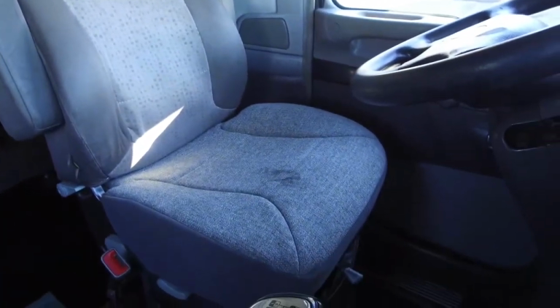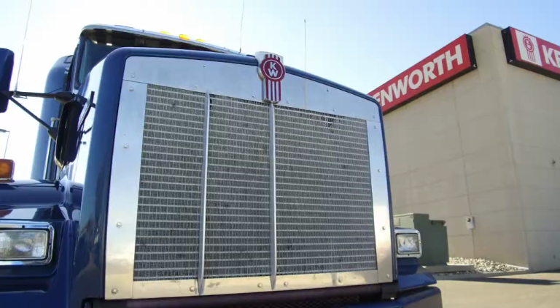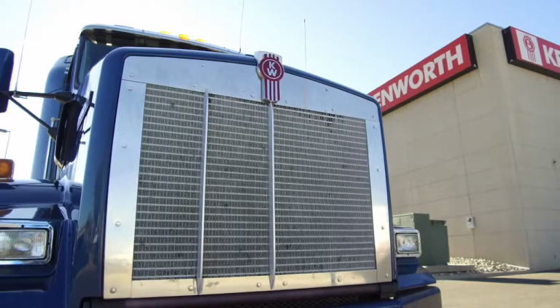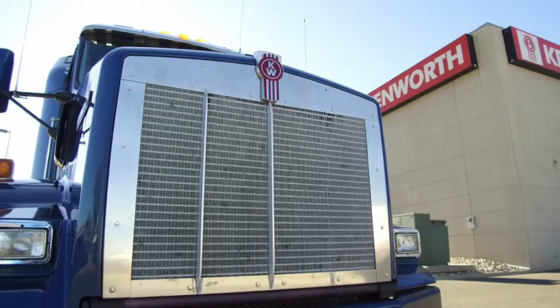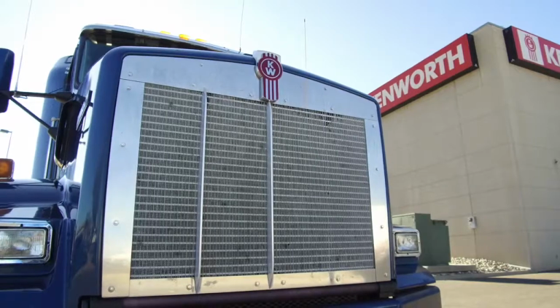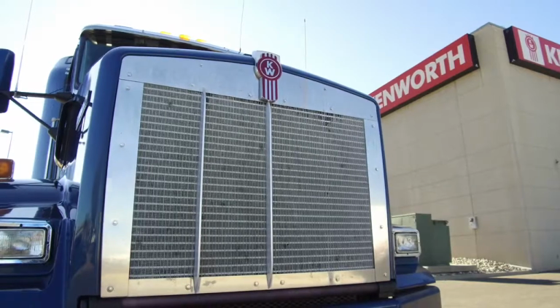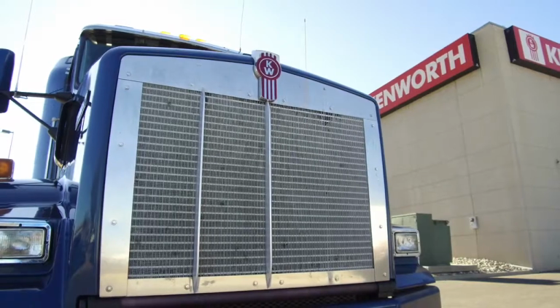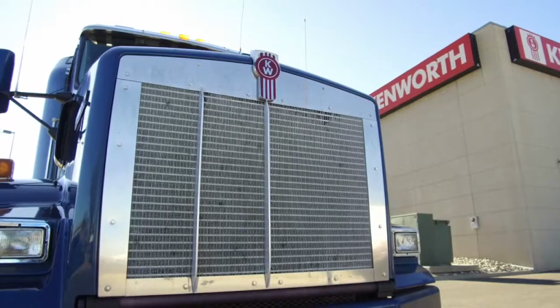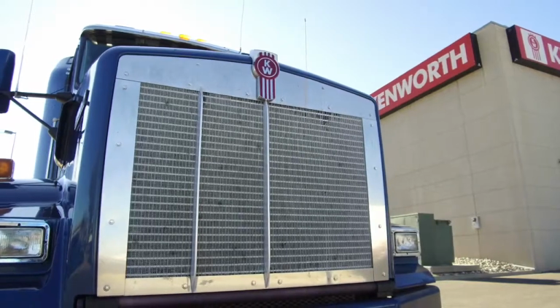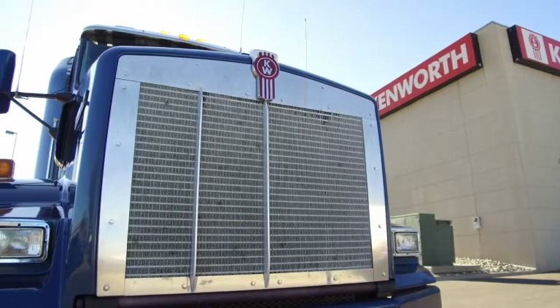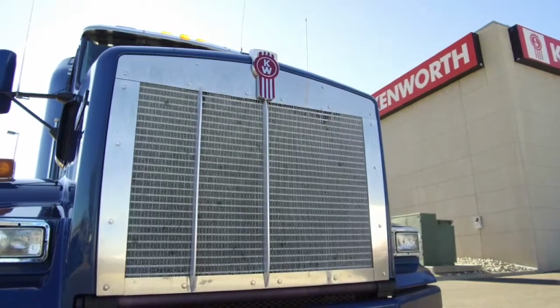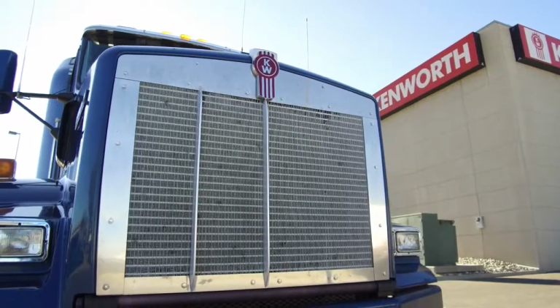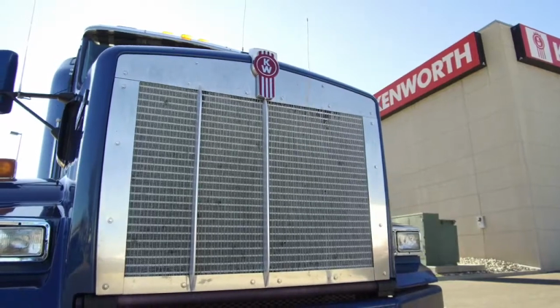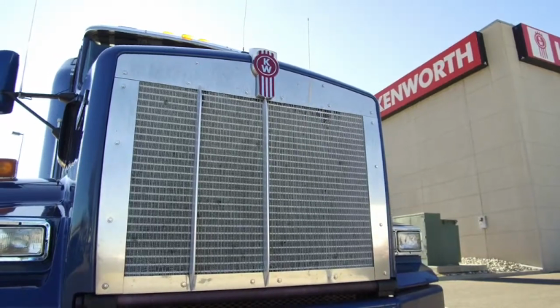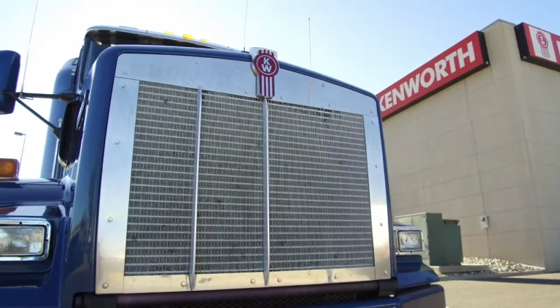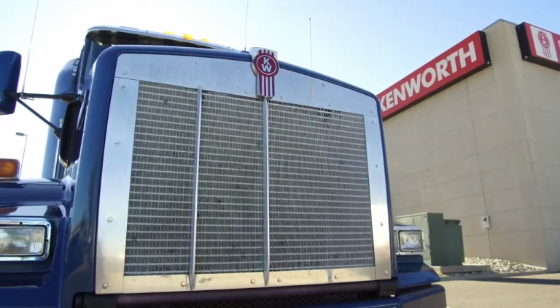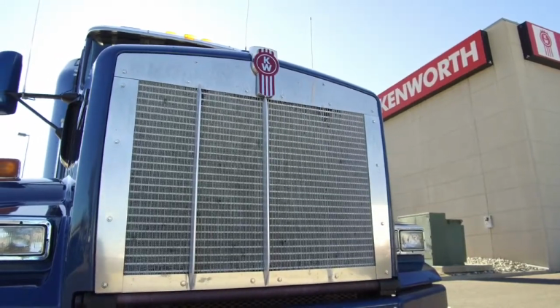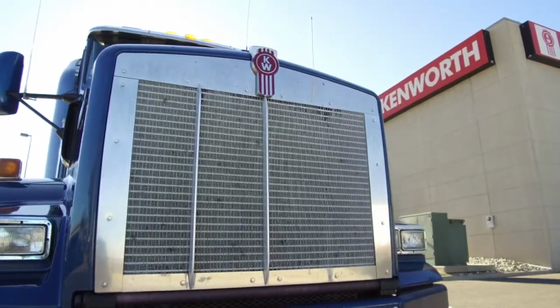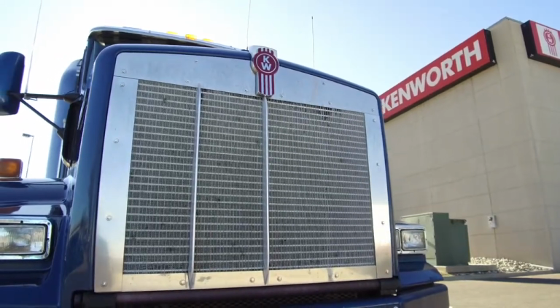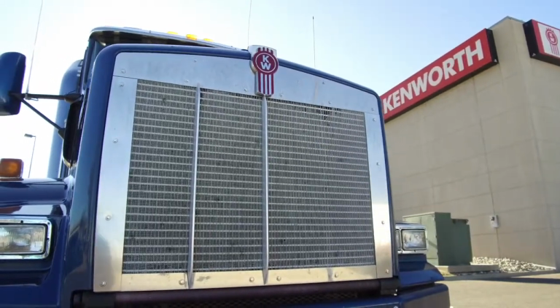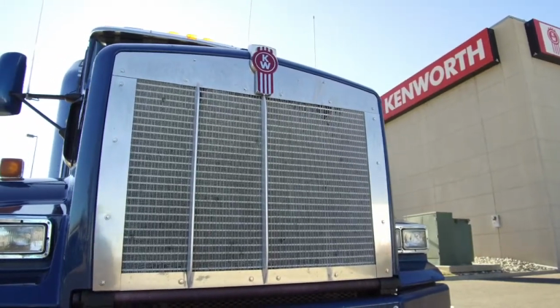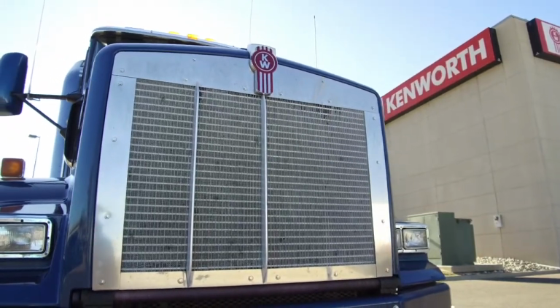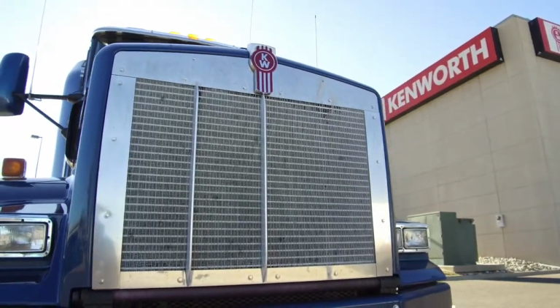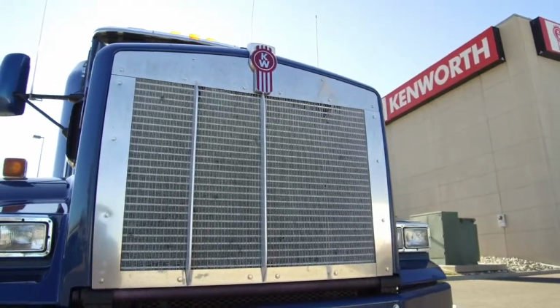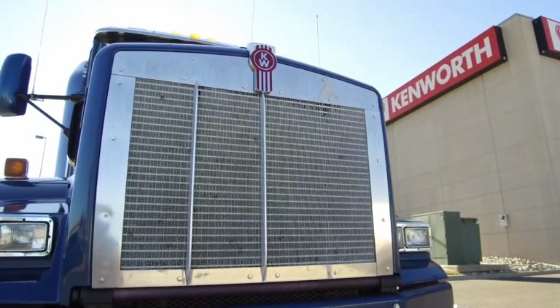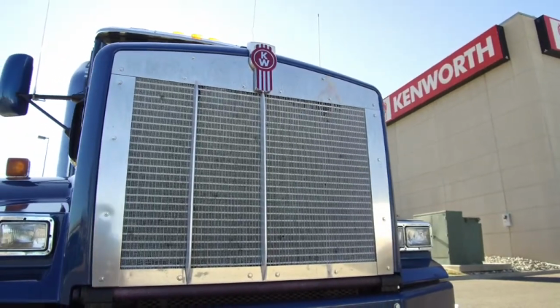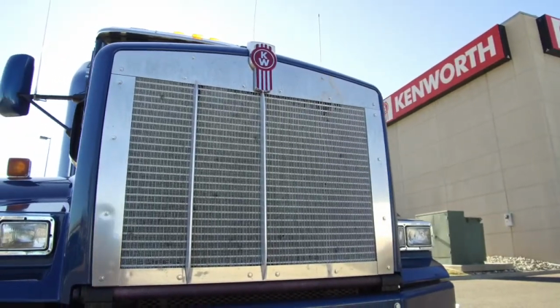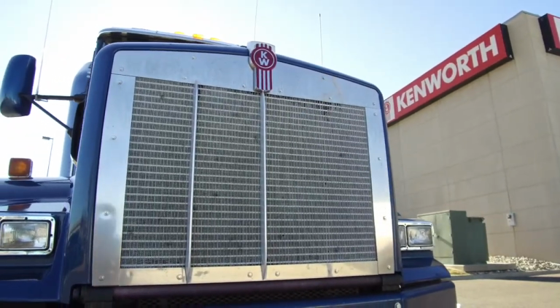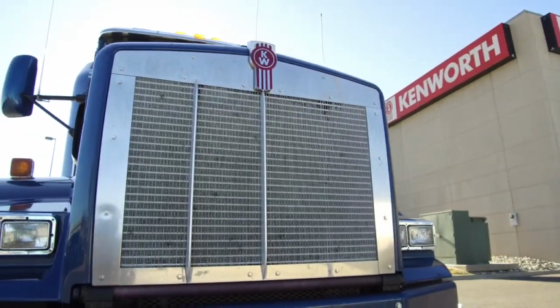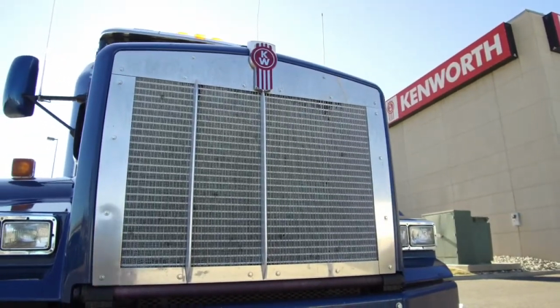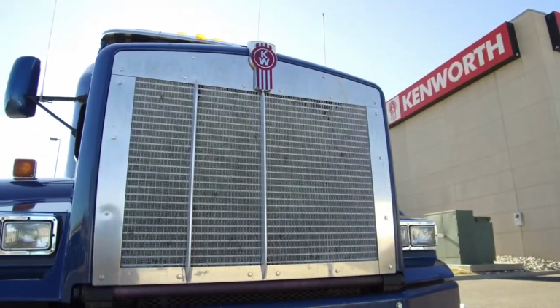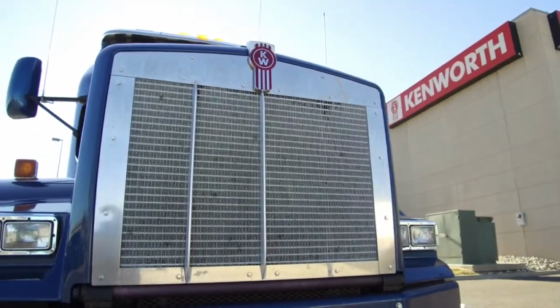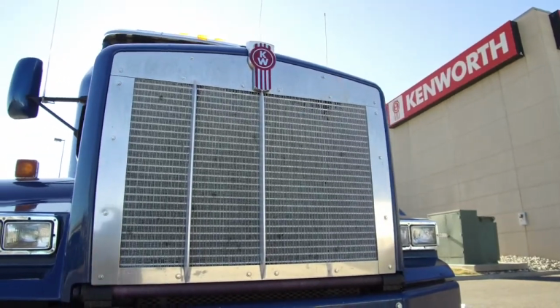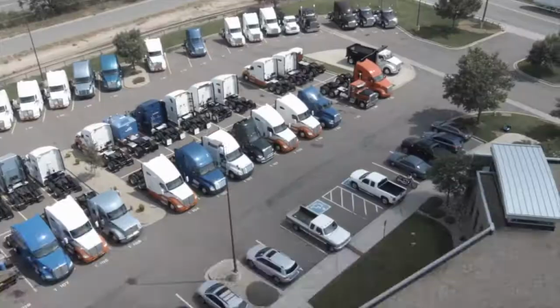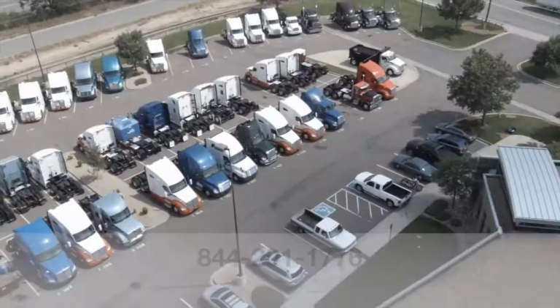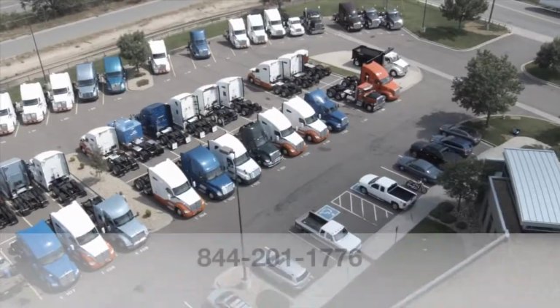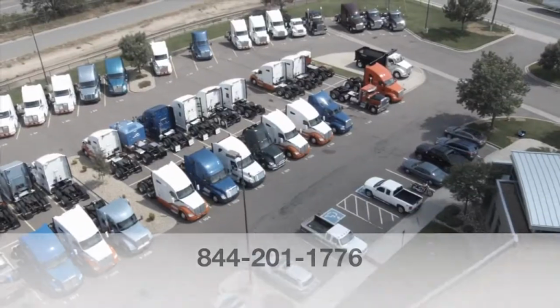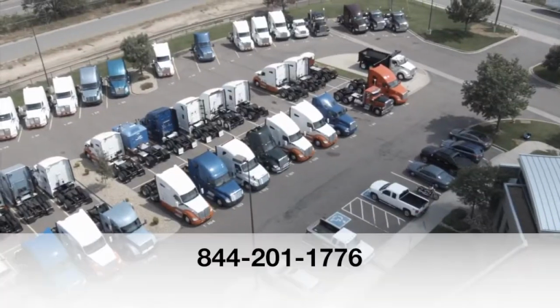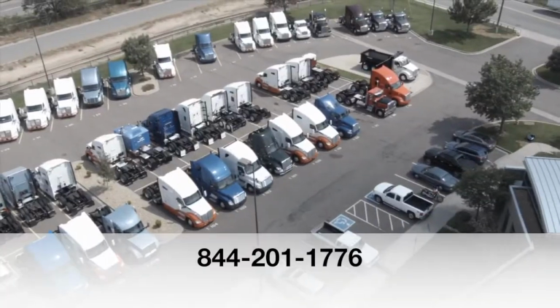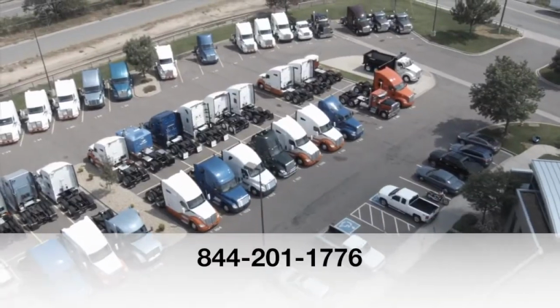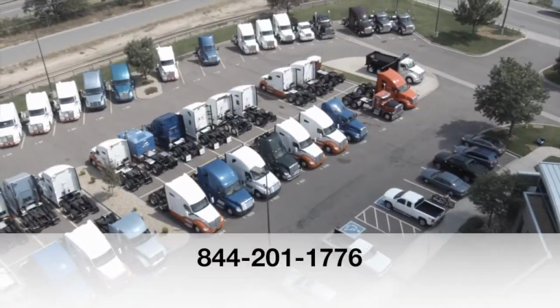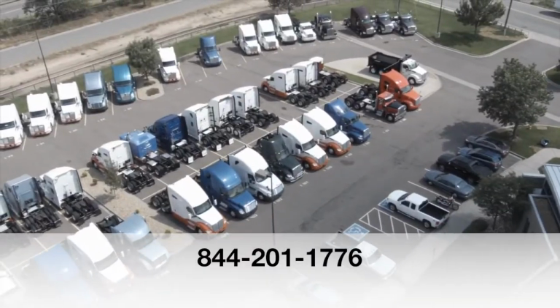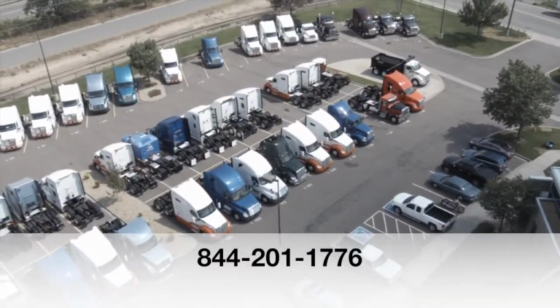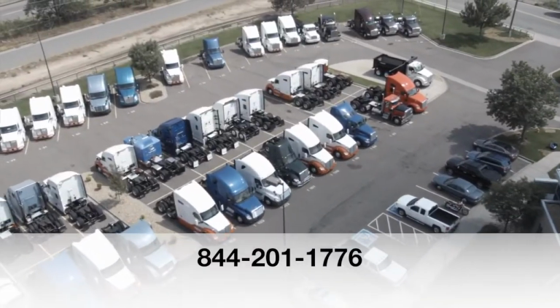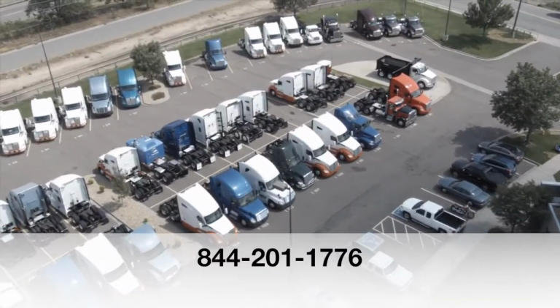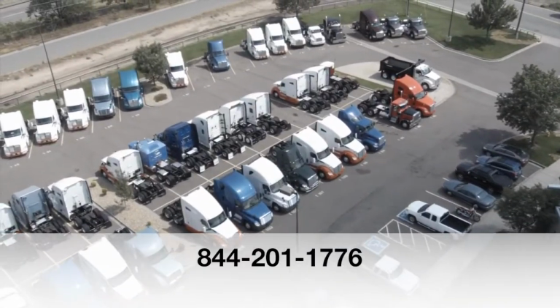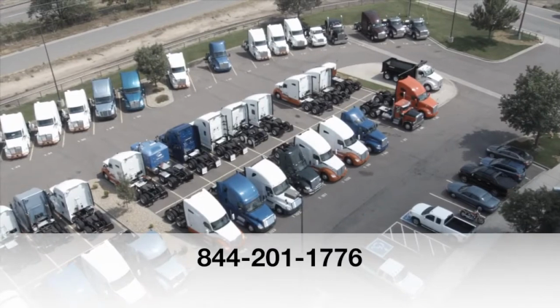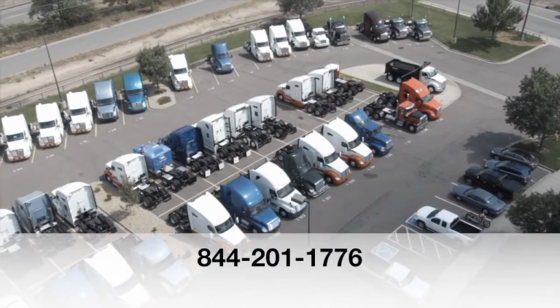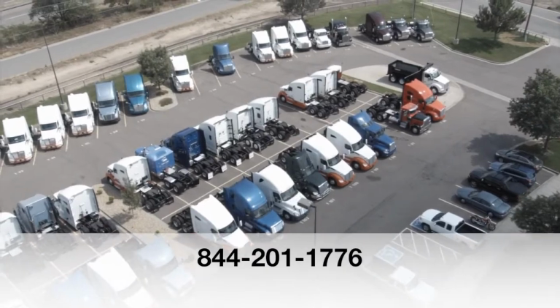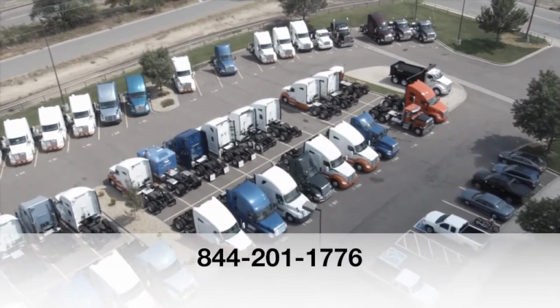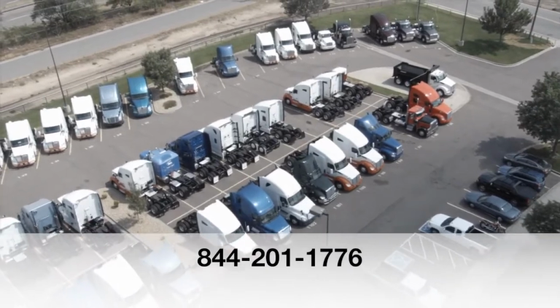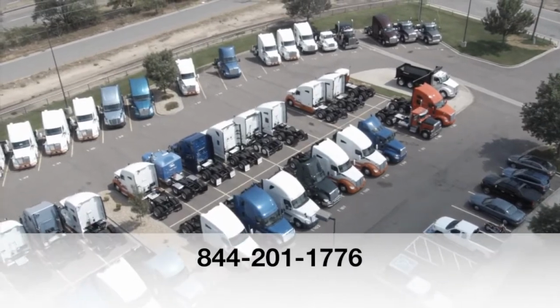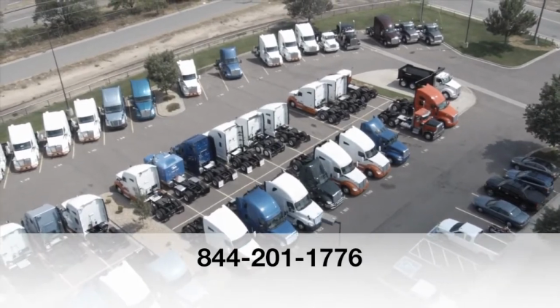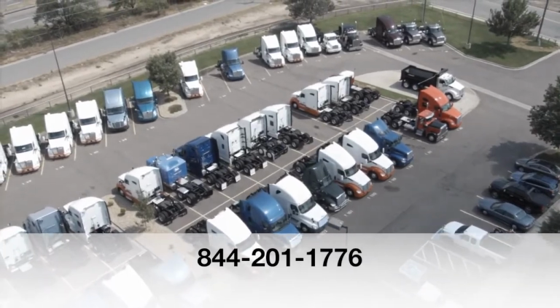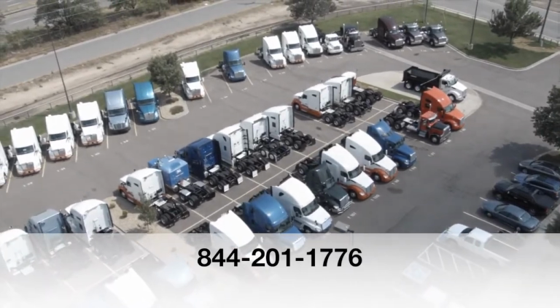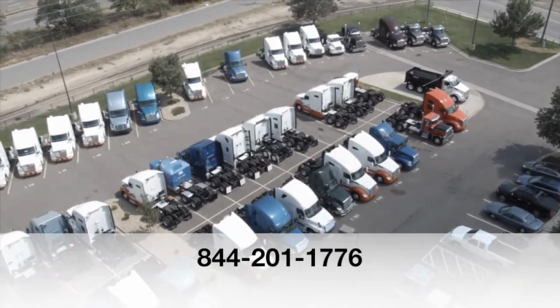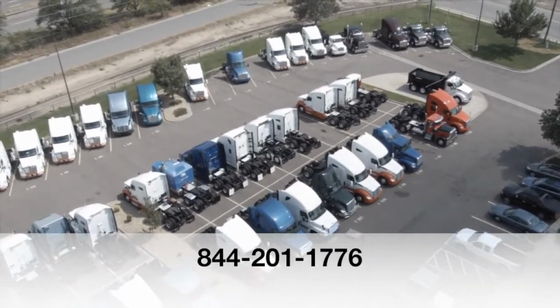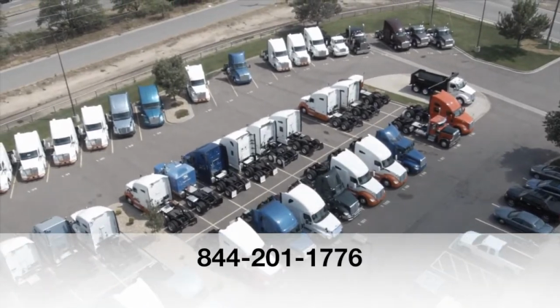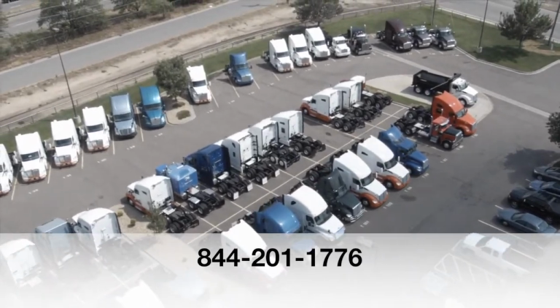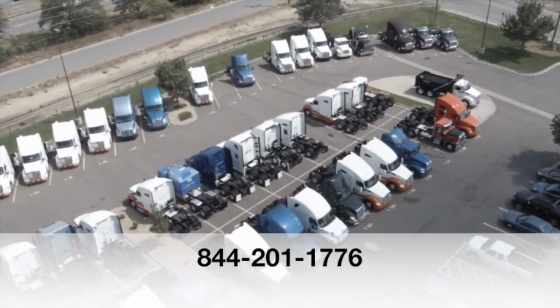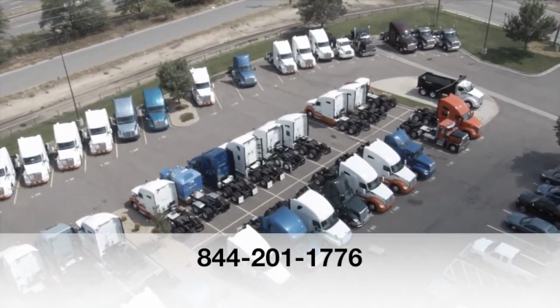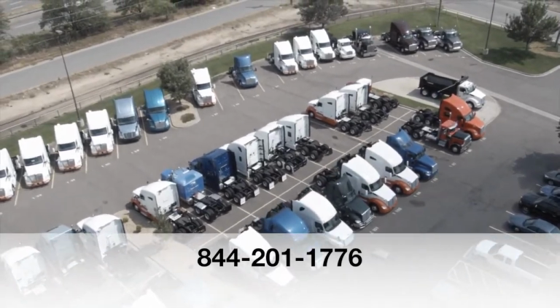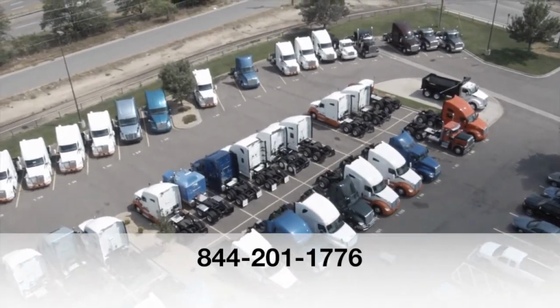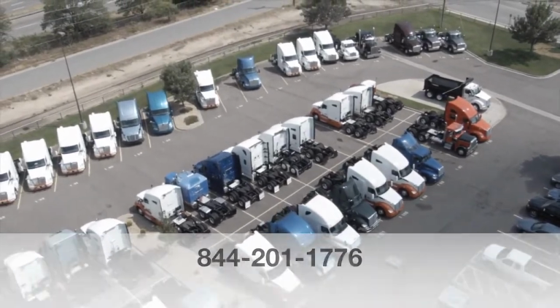Here's one more look at the 2014 Kenworth T800. For more information, call MHC Denver at 844-201-1776.